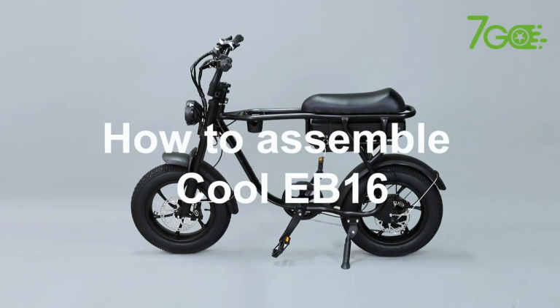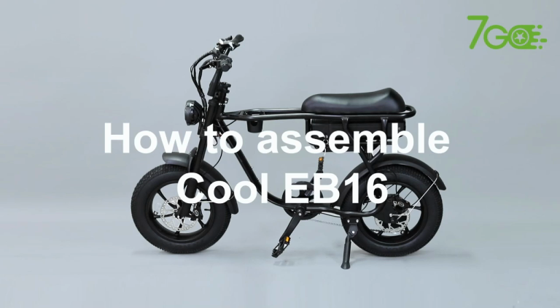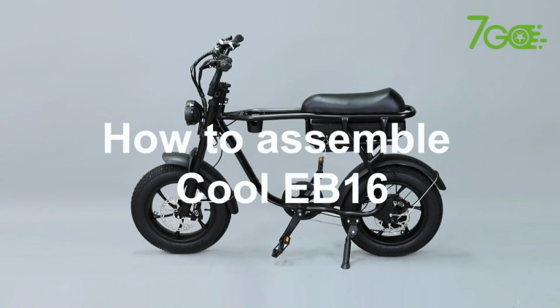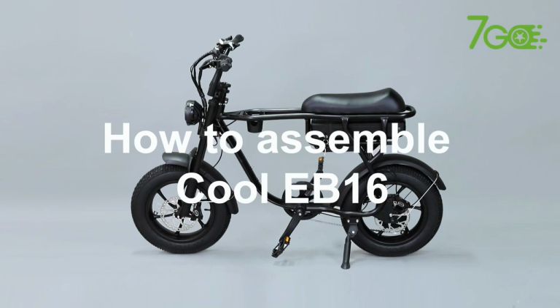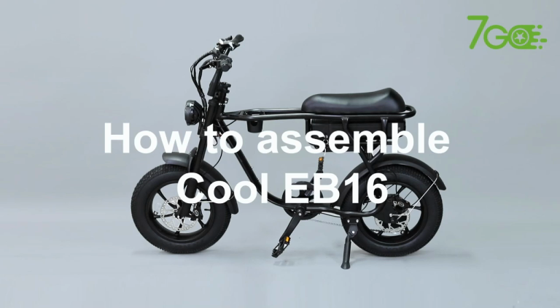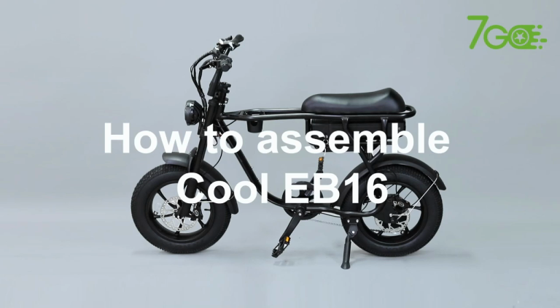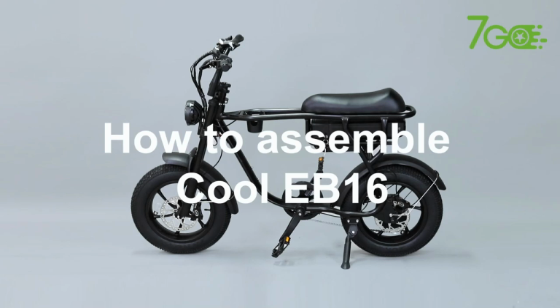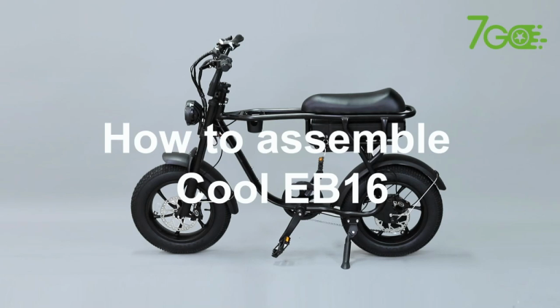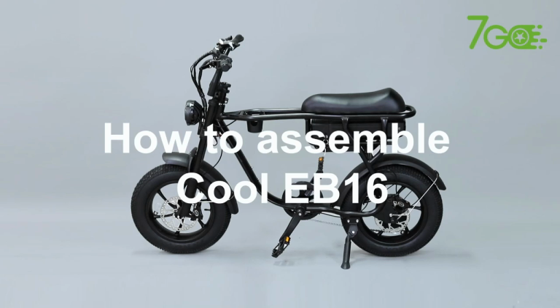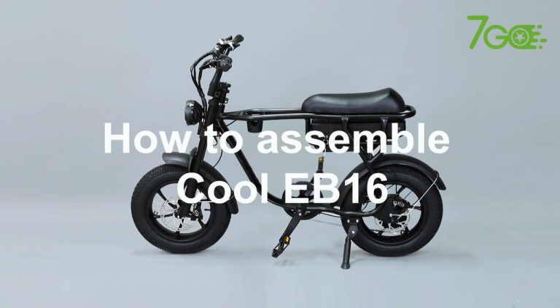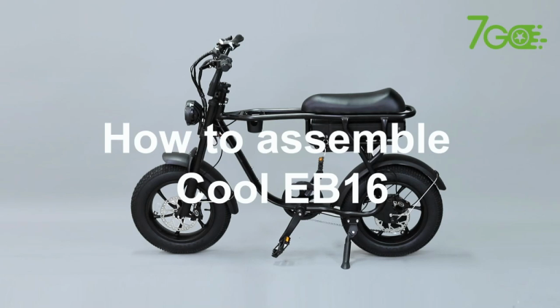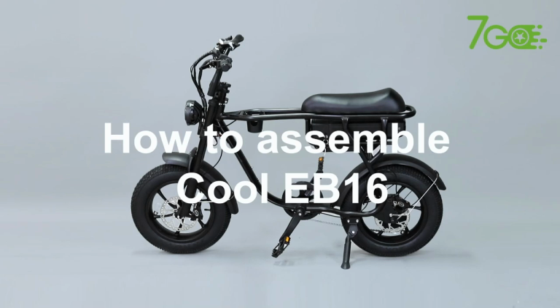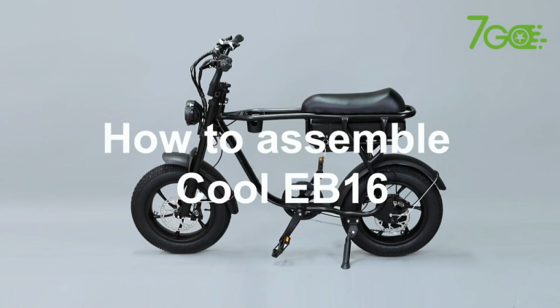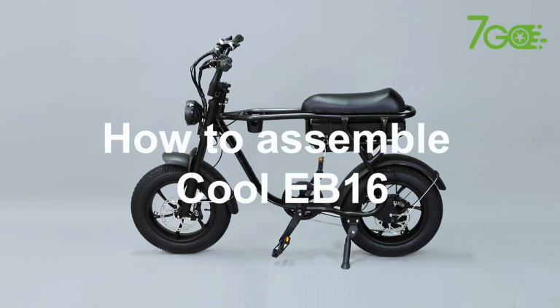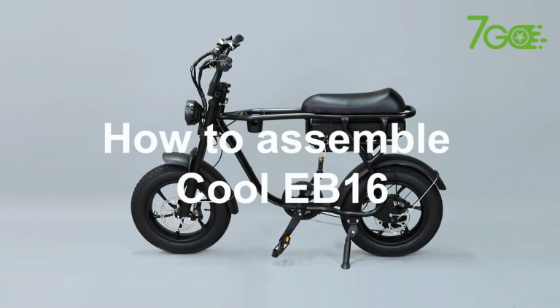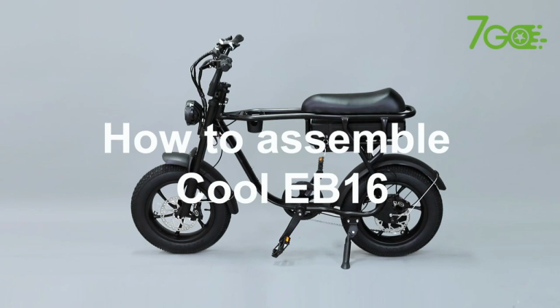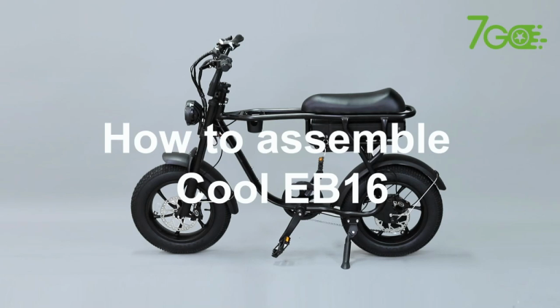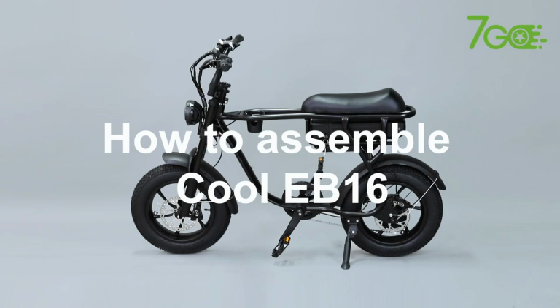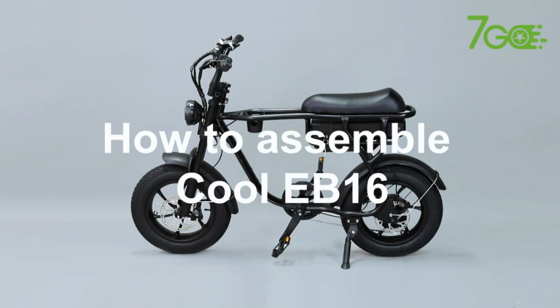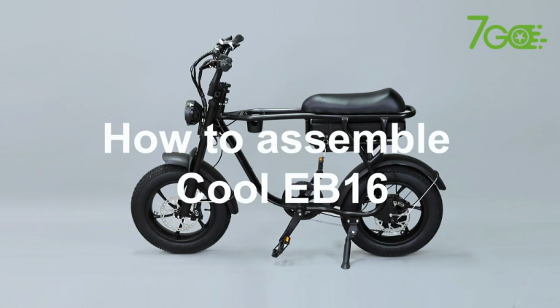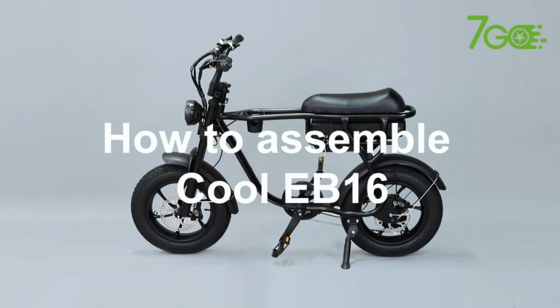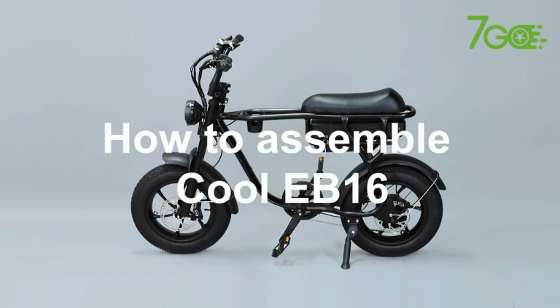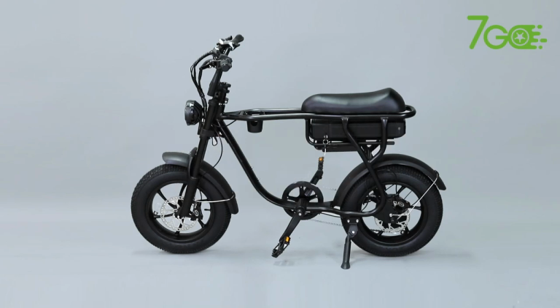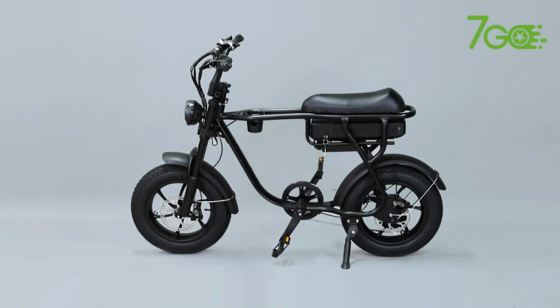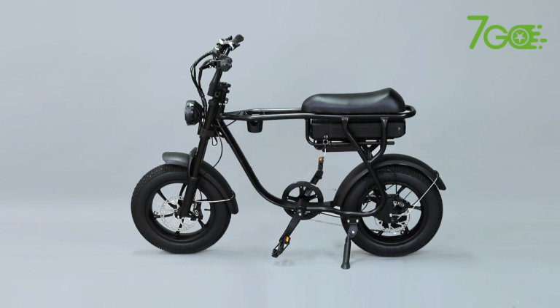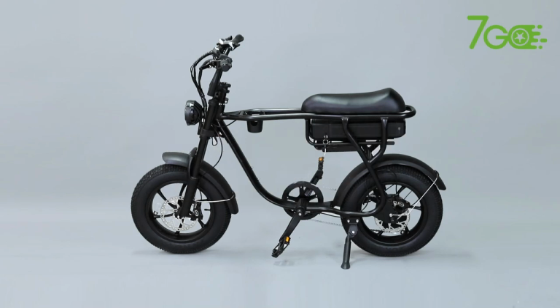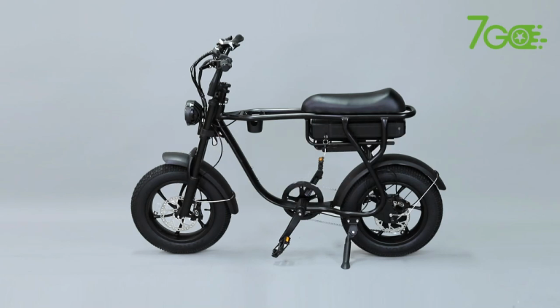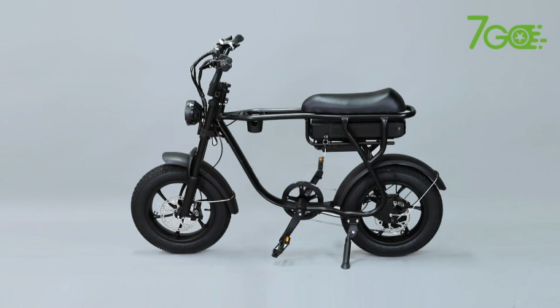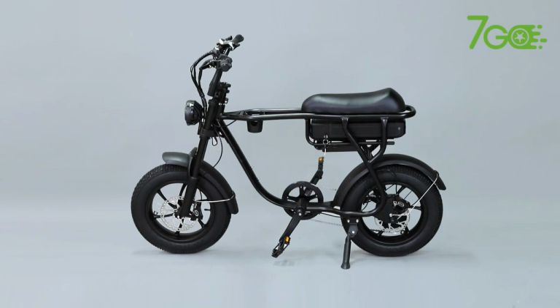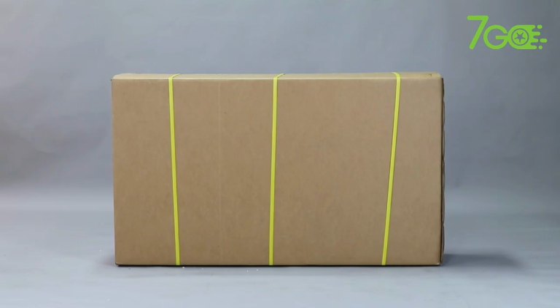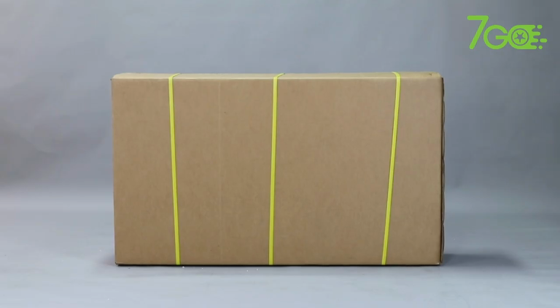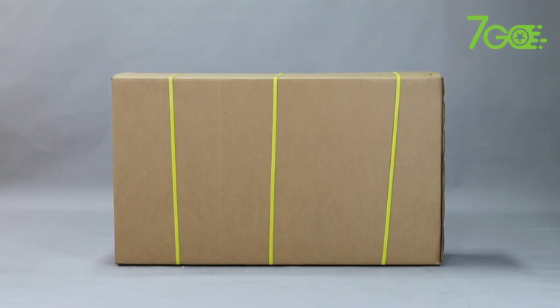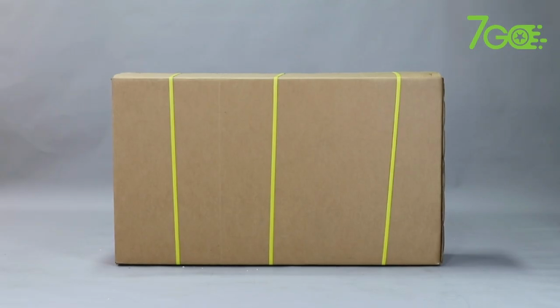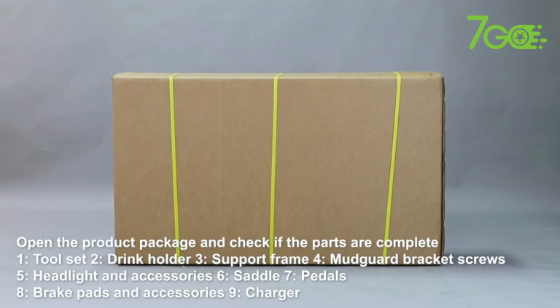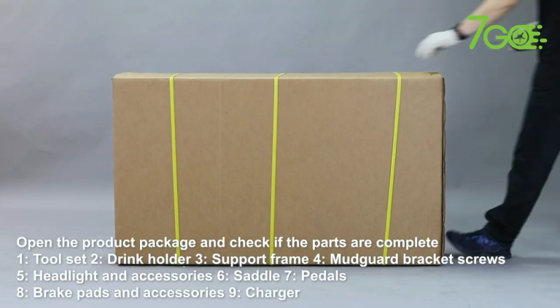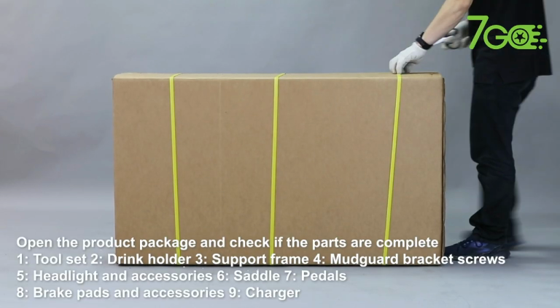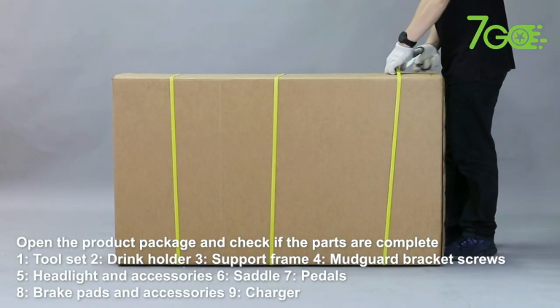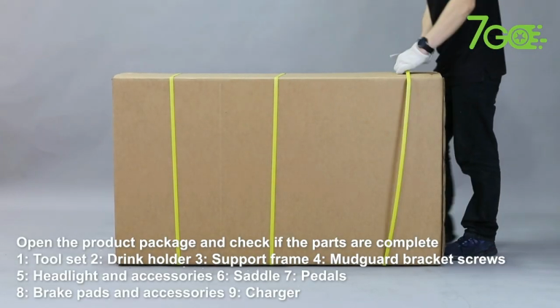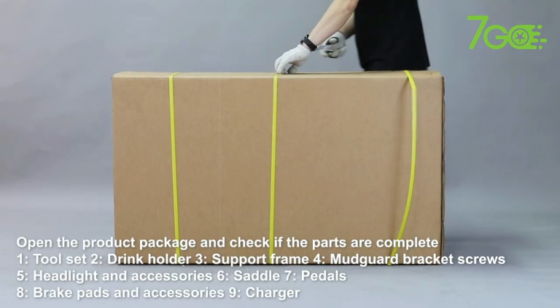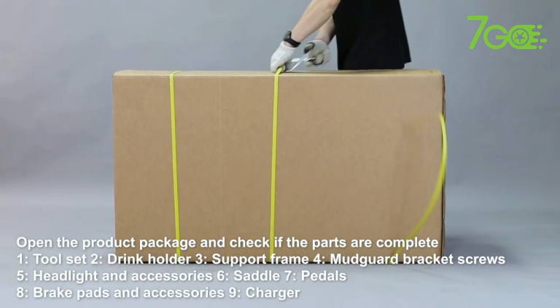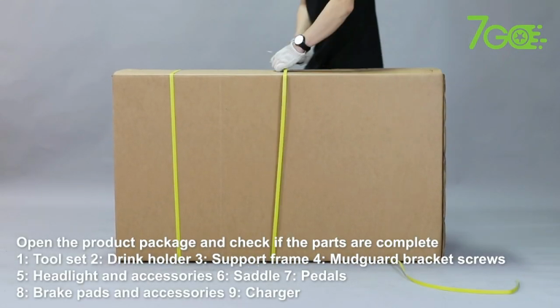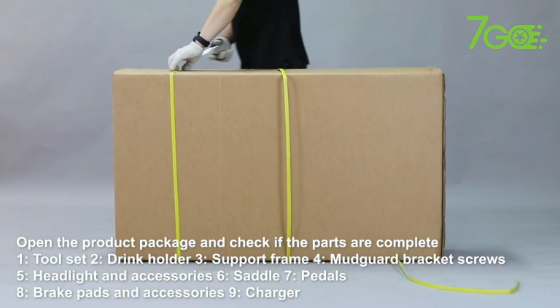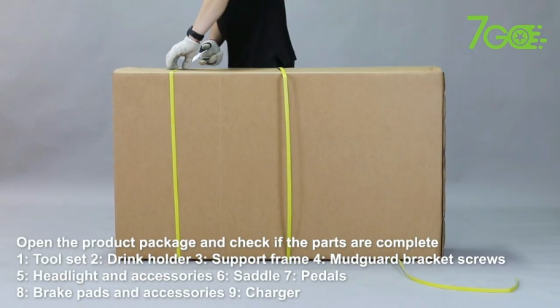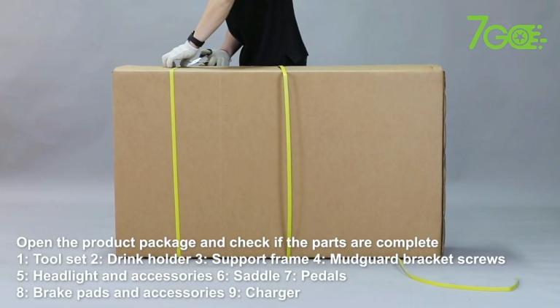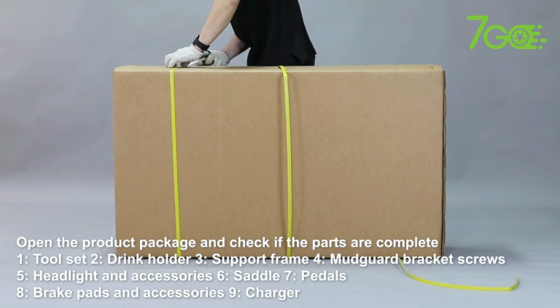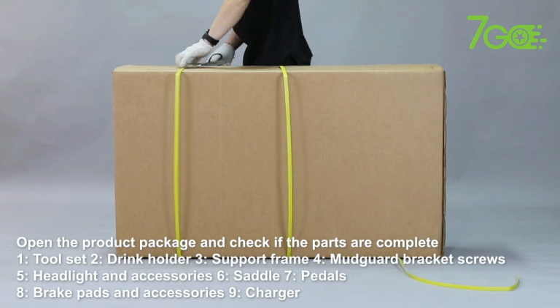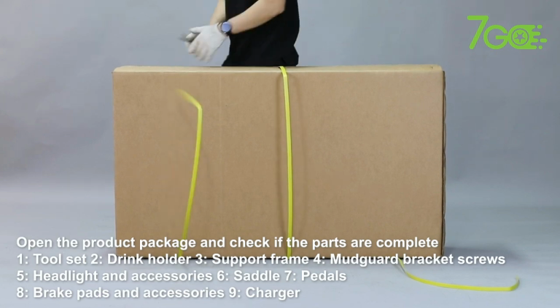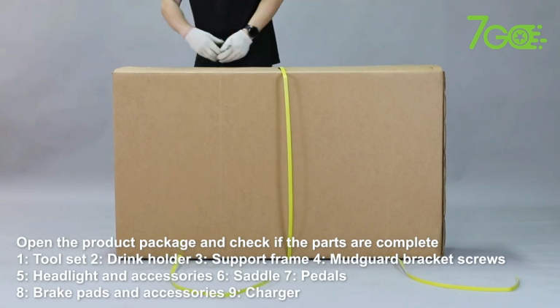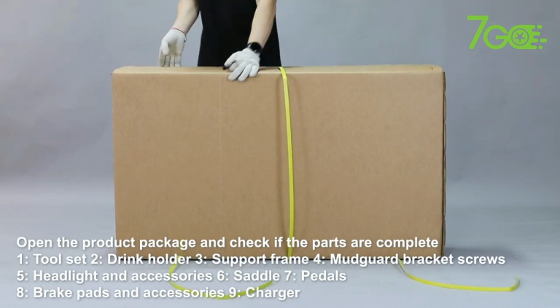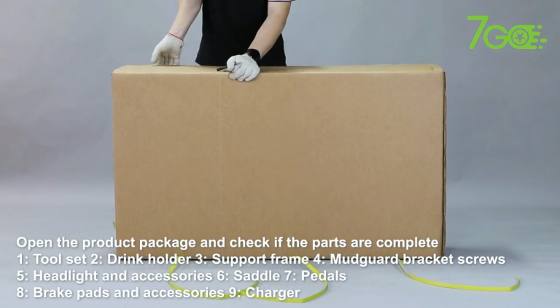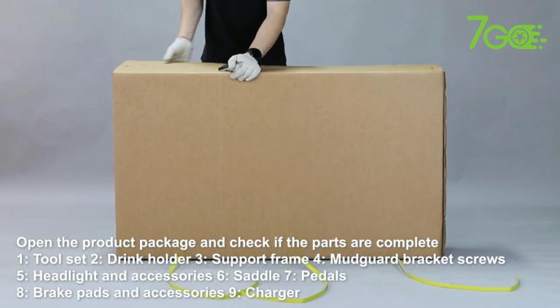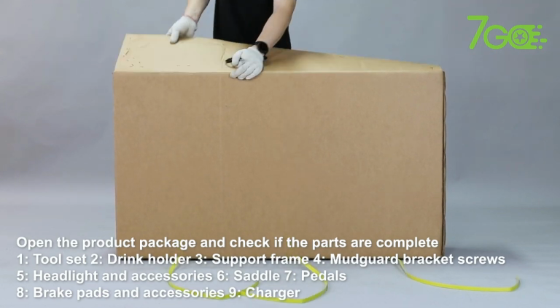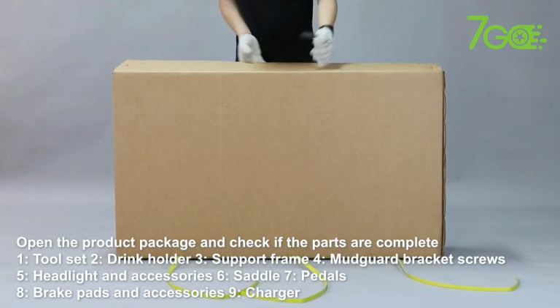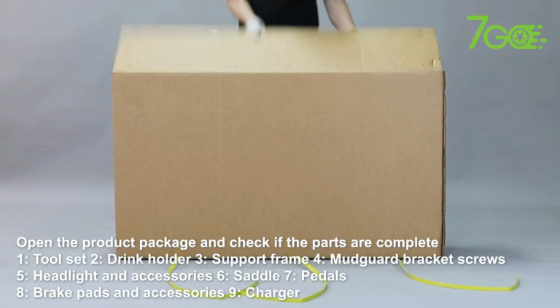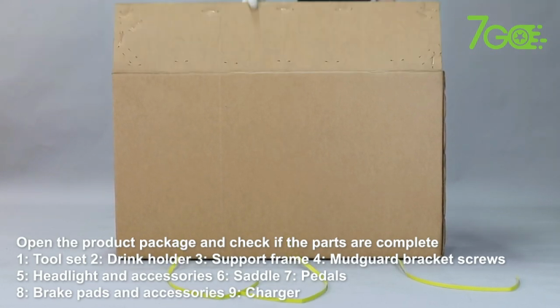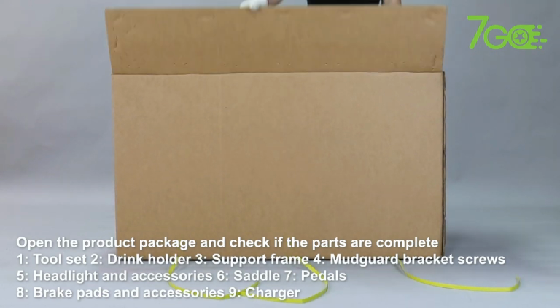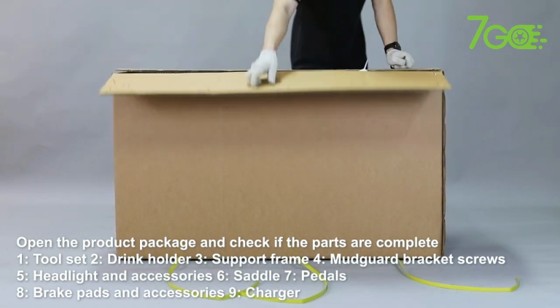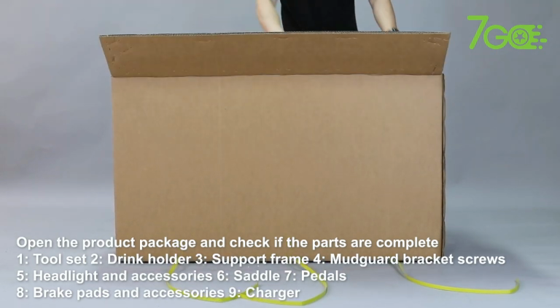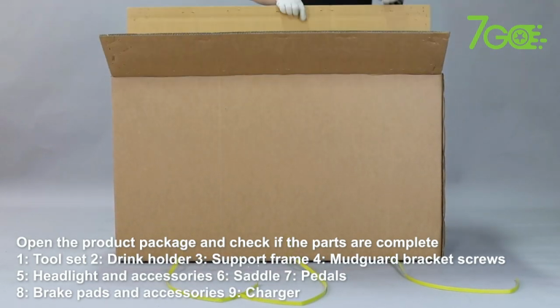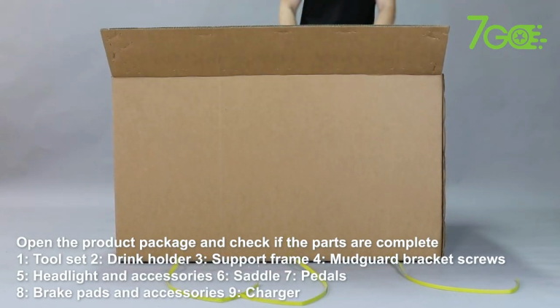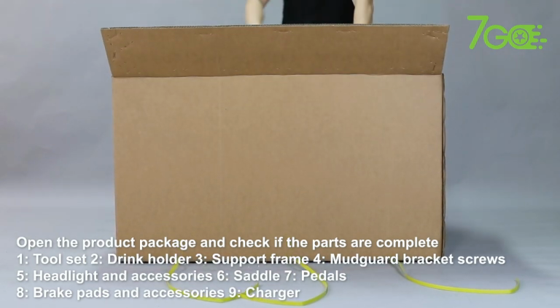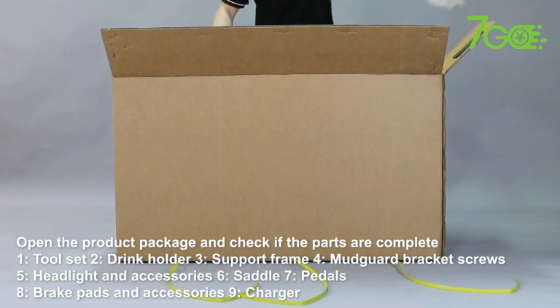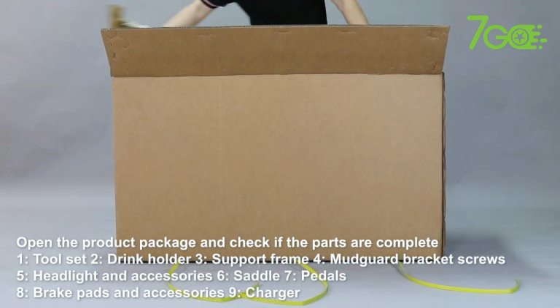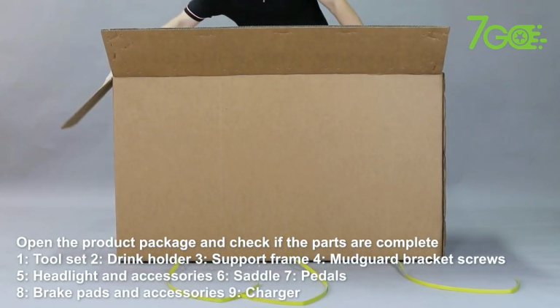How to Assemble CoolEb 1-6. Open the product package and check if the parts are complete.